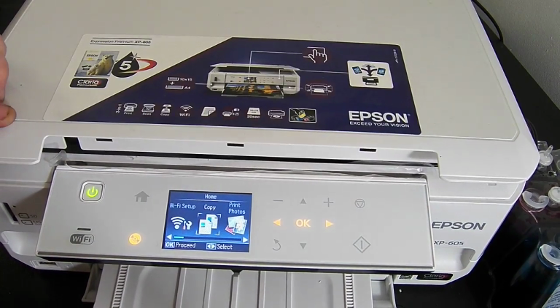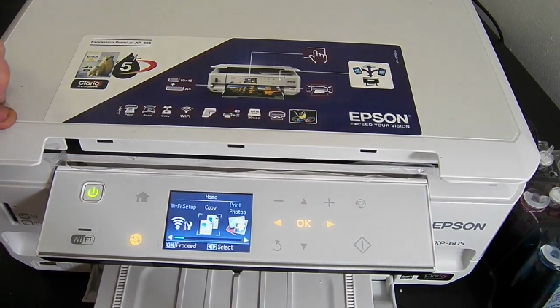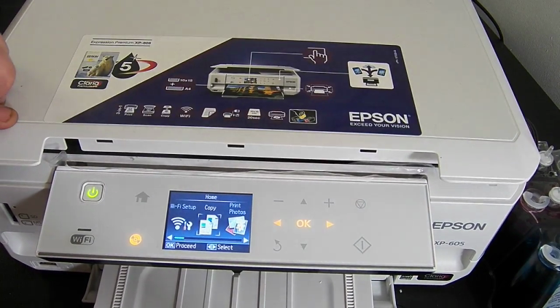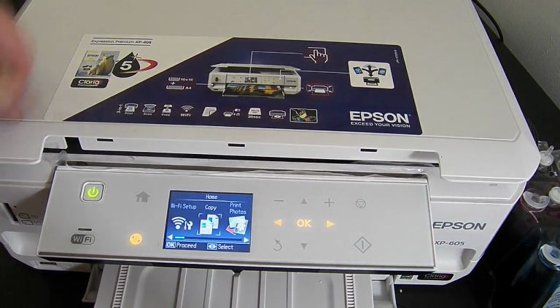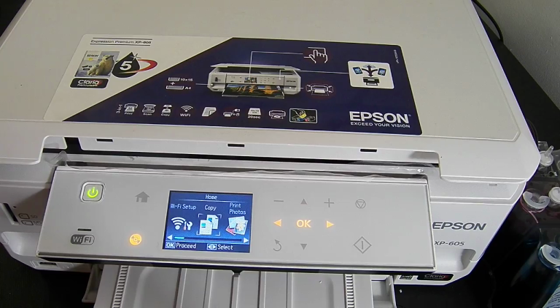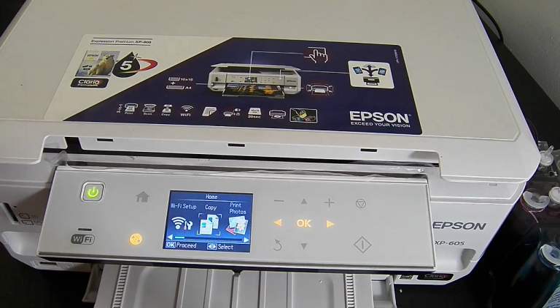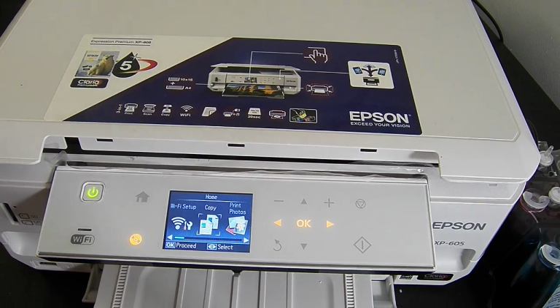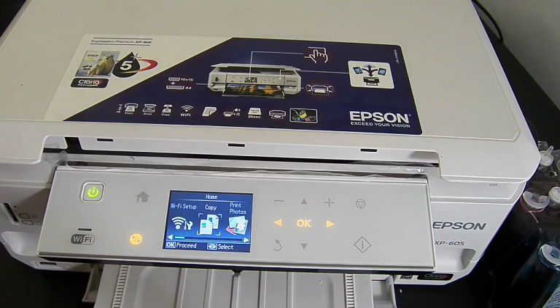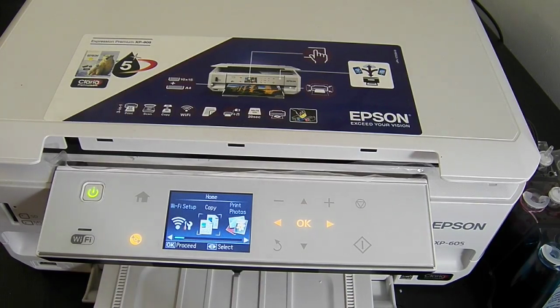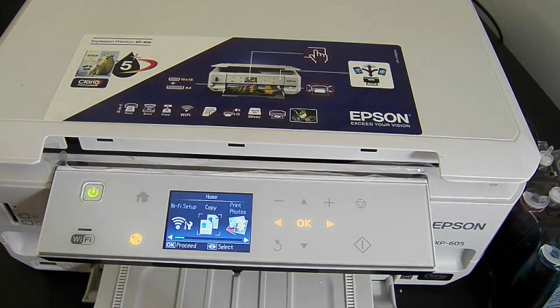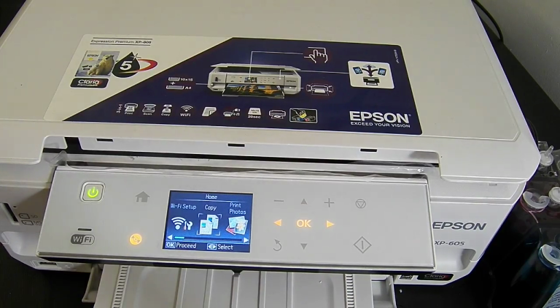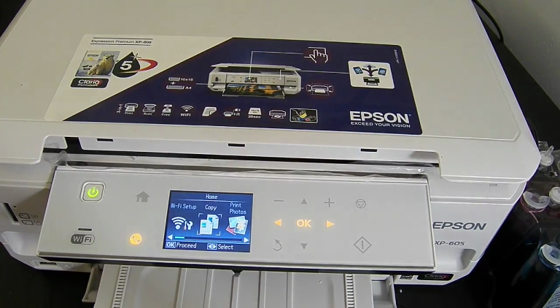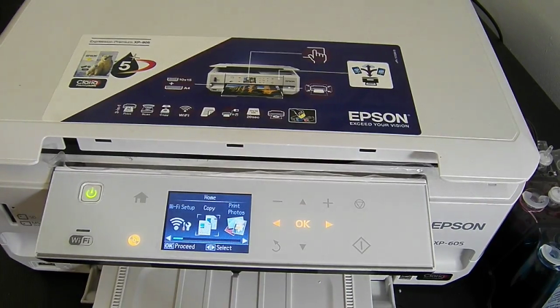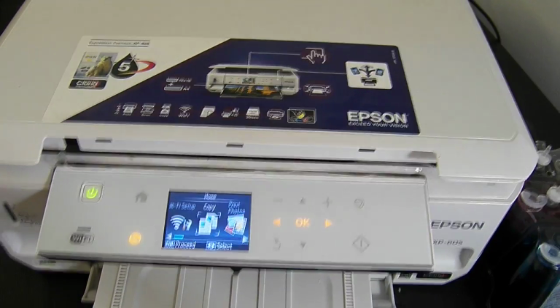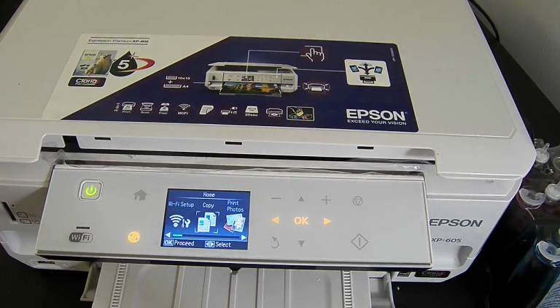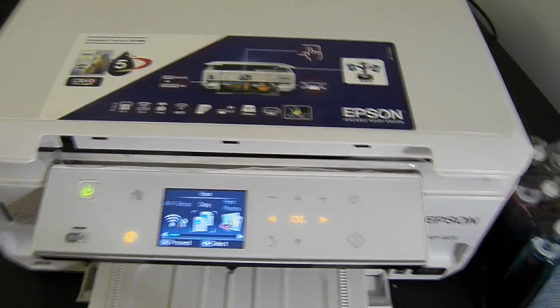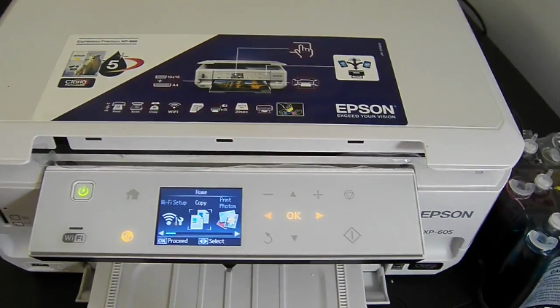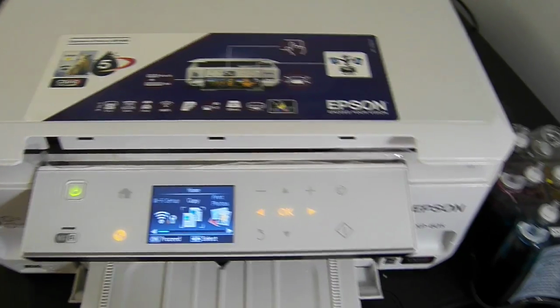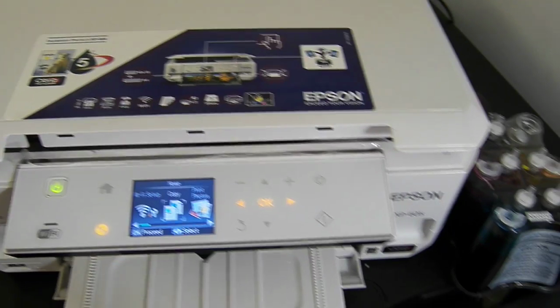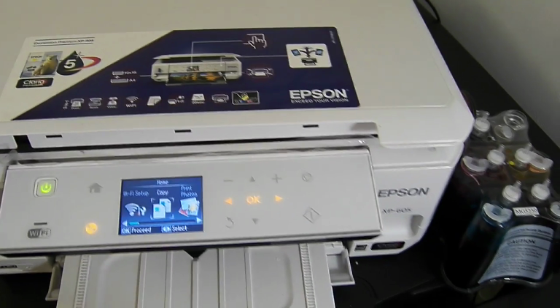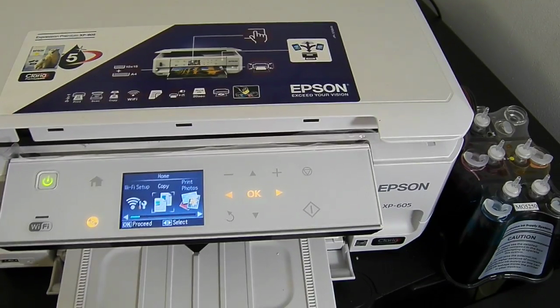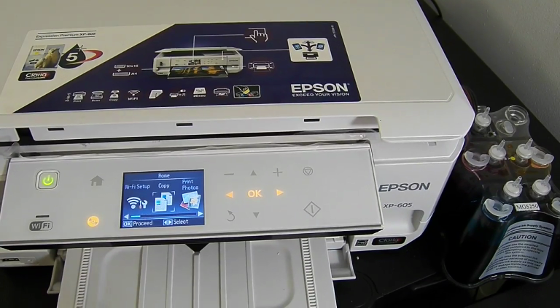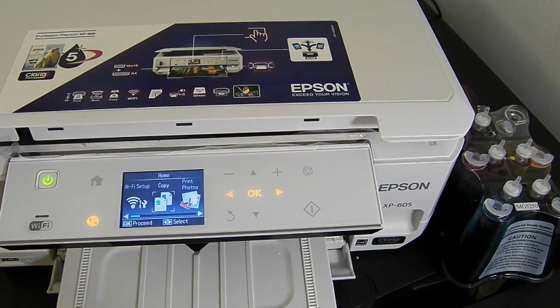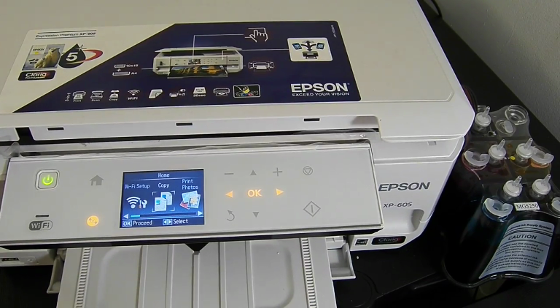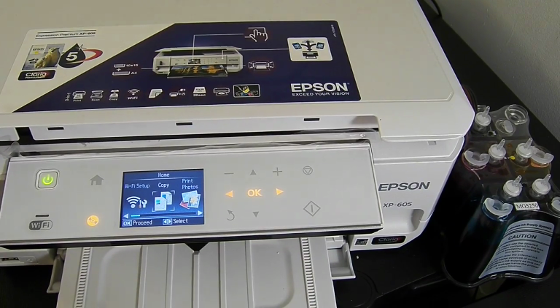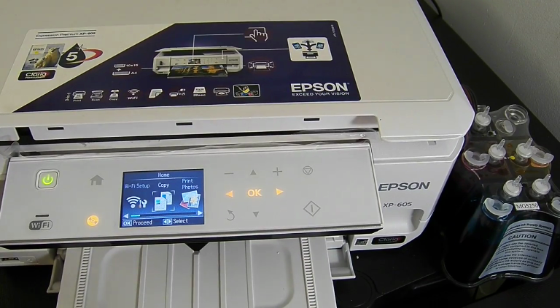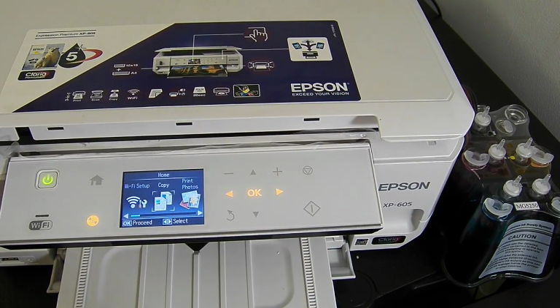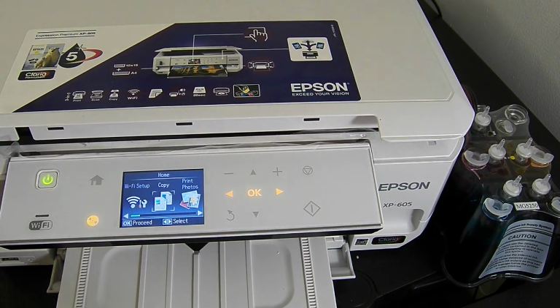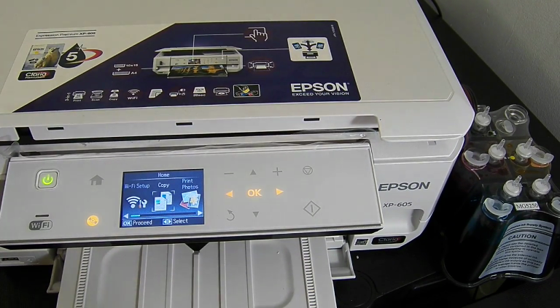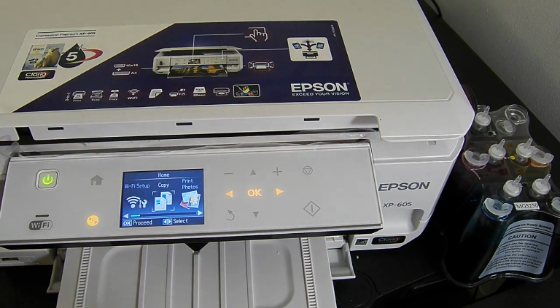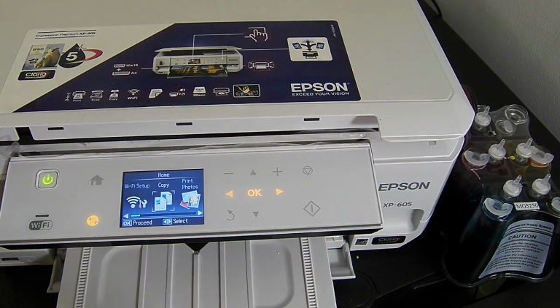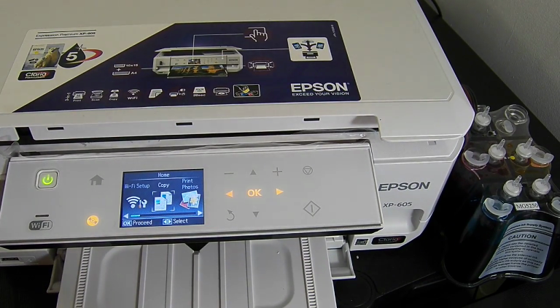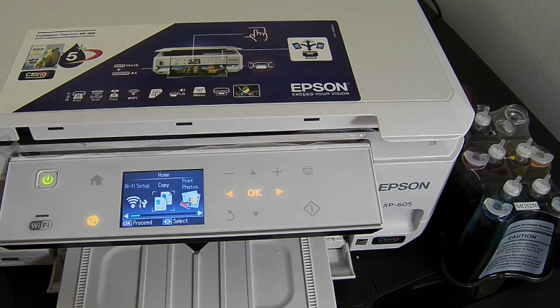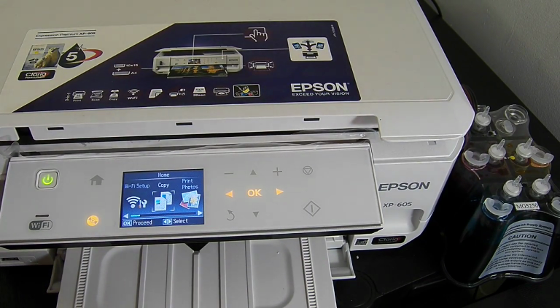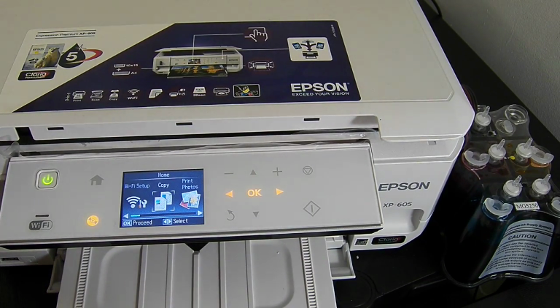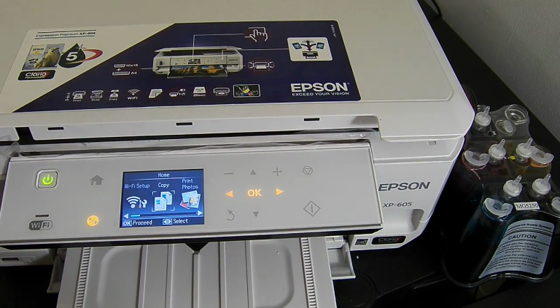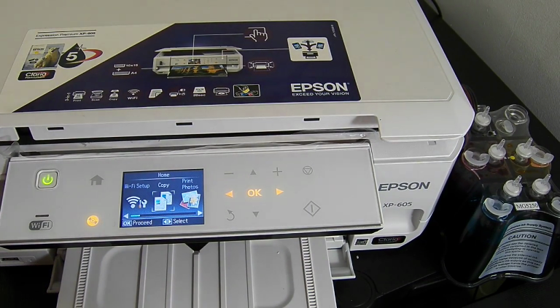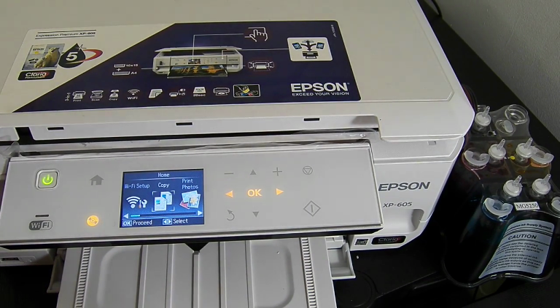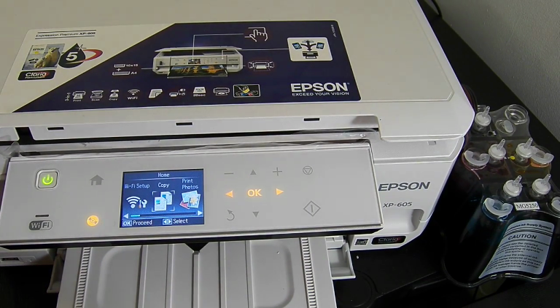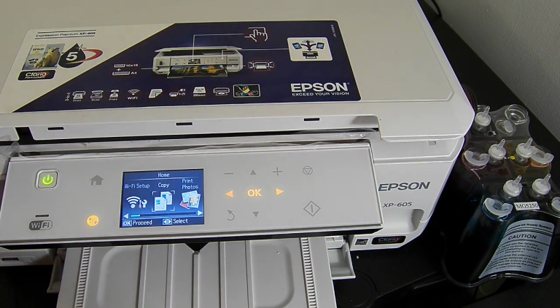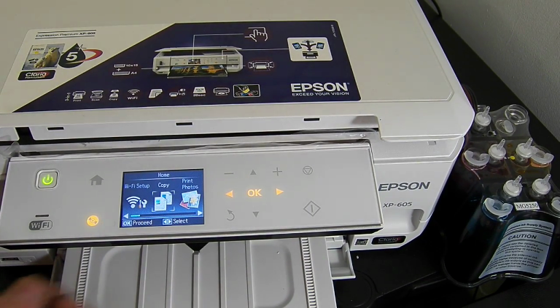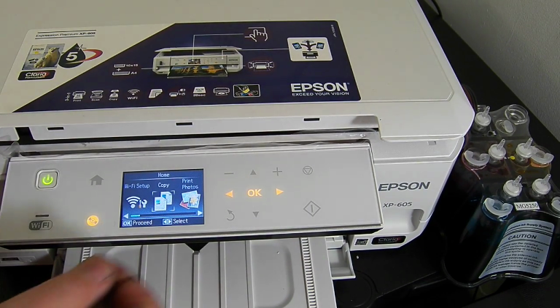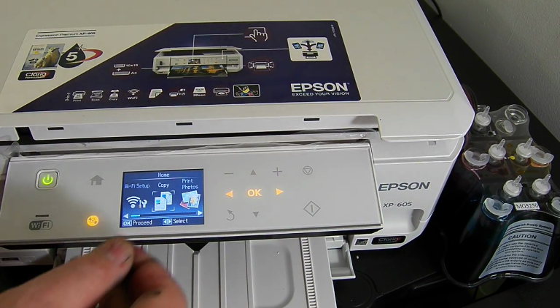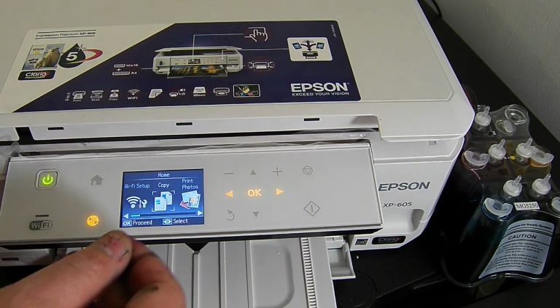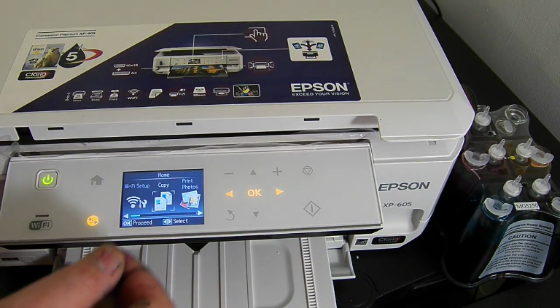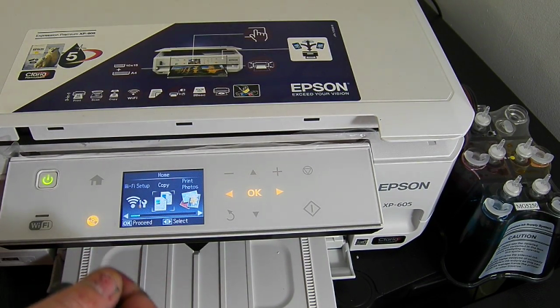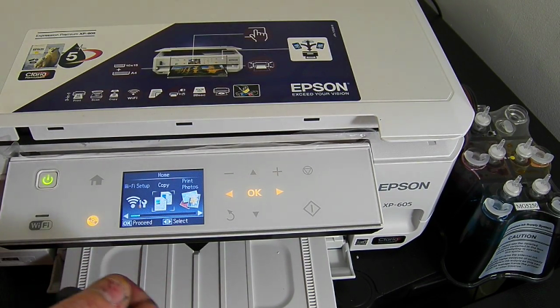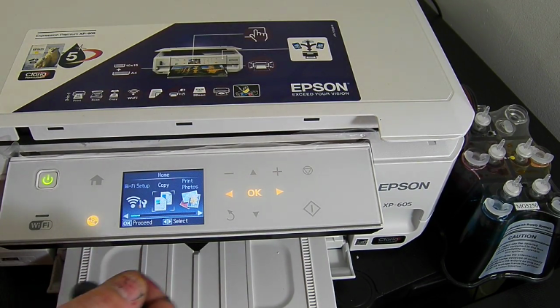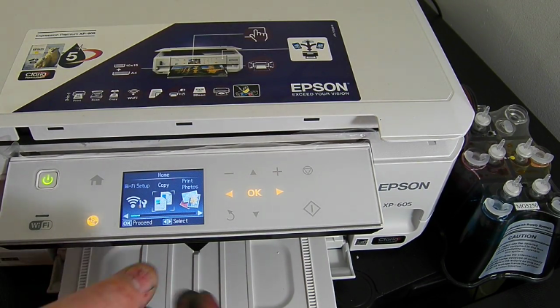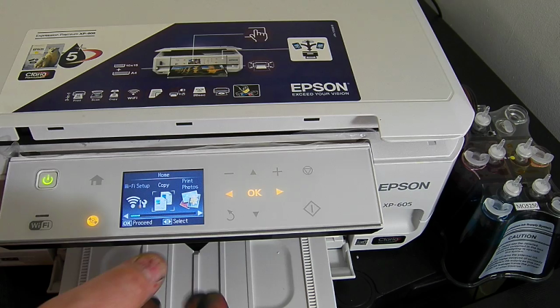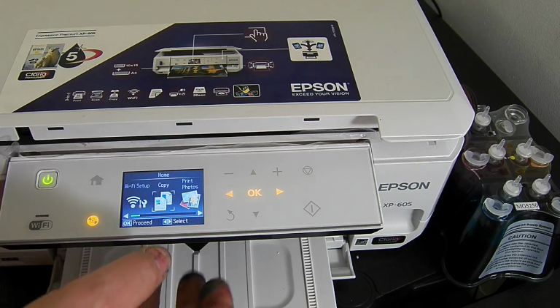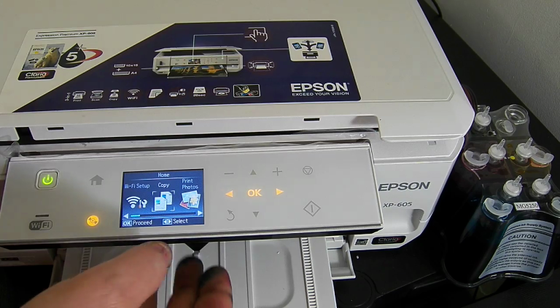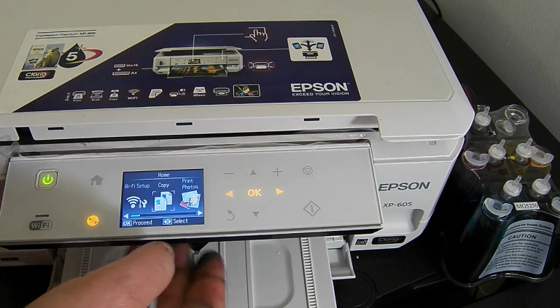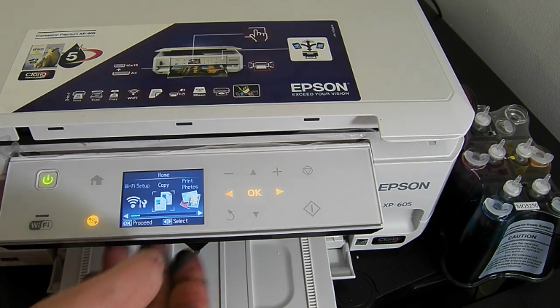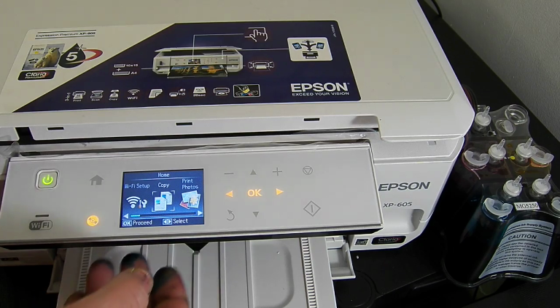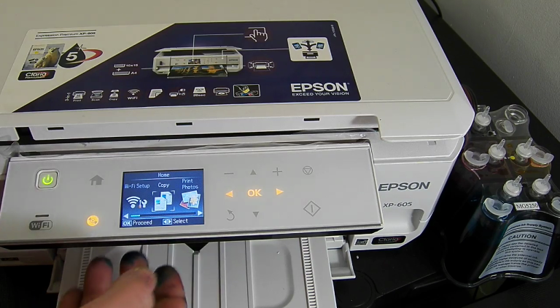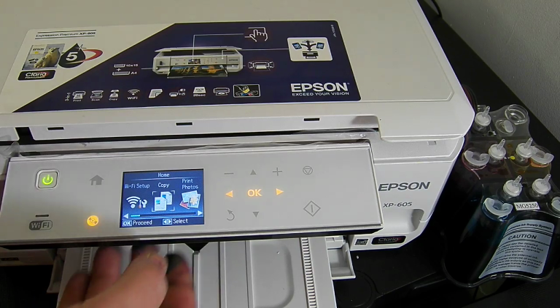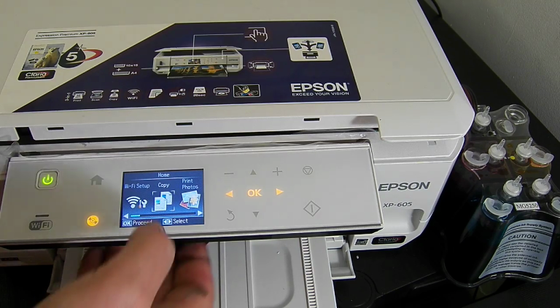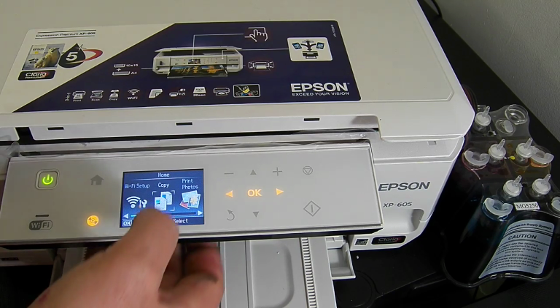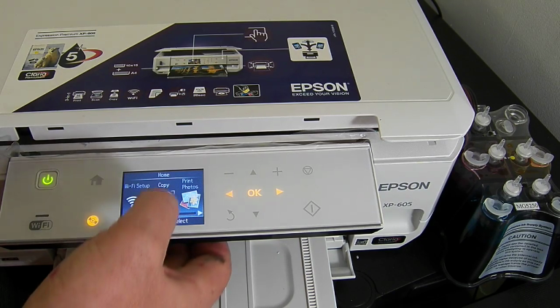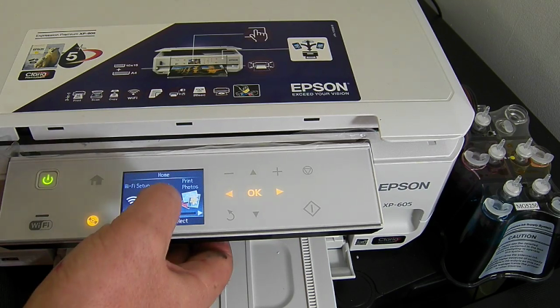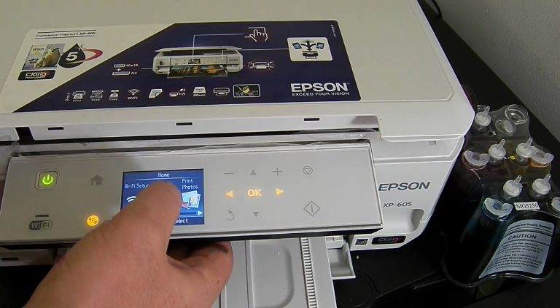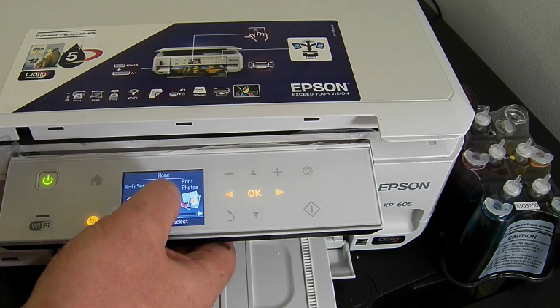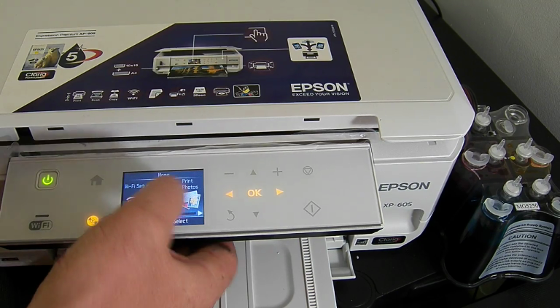So I have actually installed the system. As you can see, it's very easy to do on the XP600 and XP605.